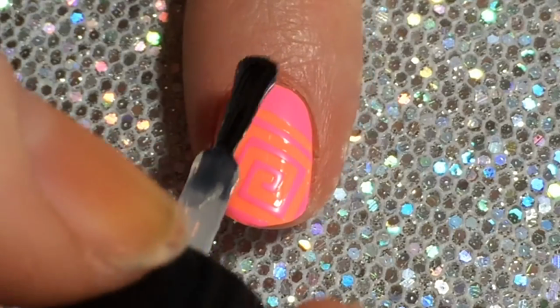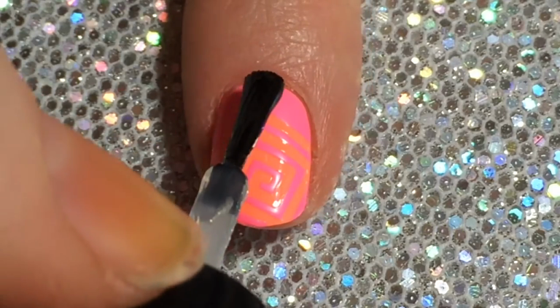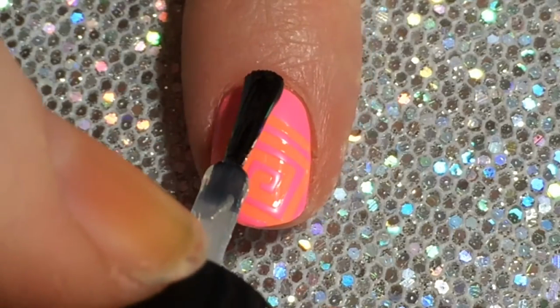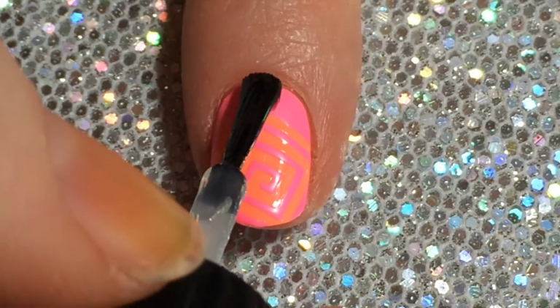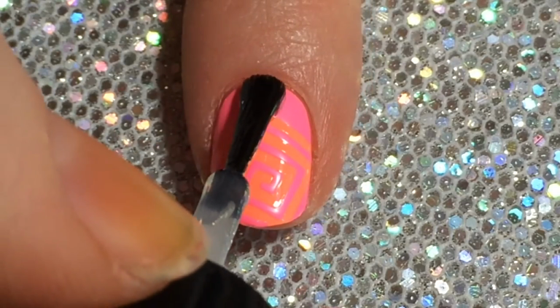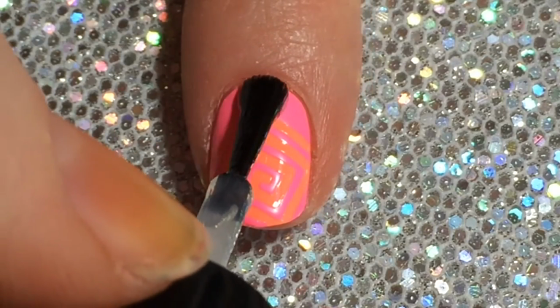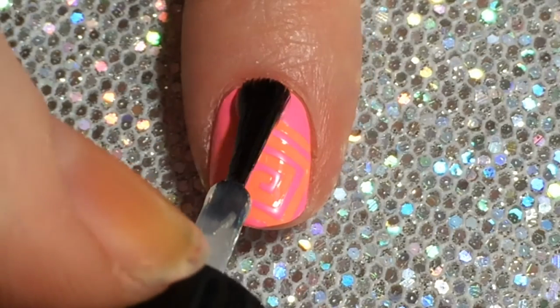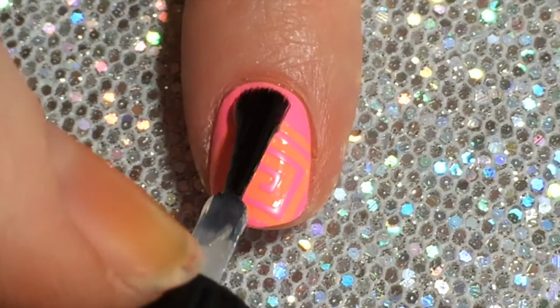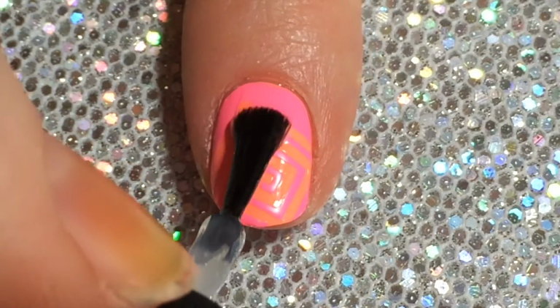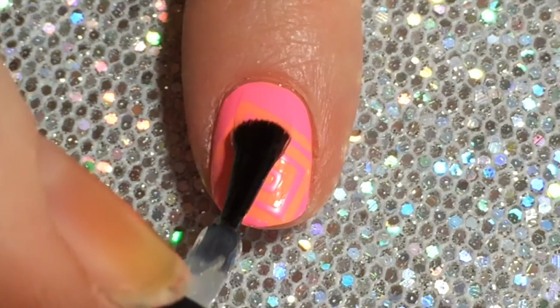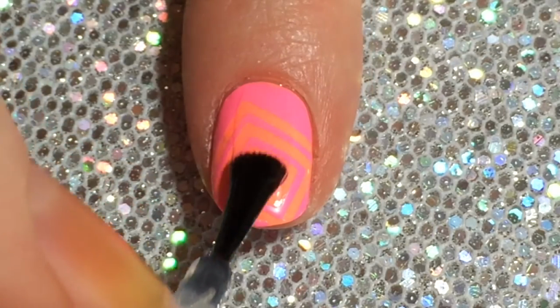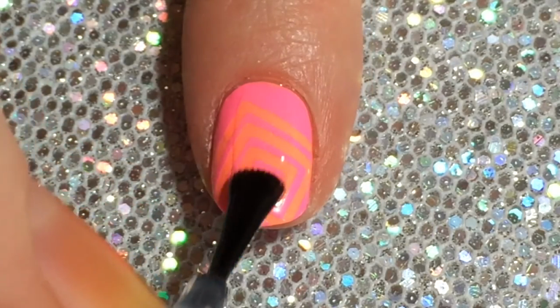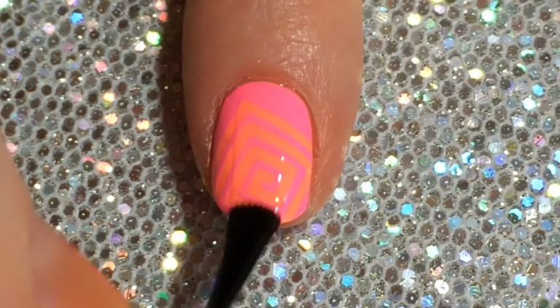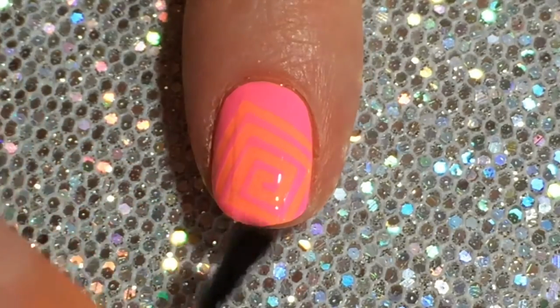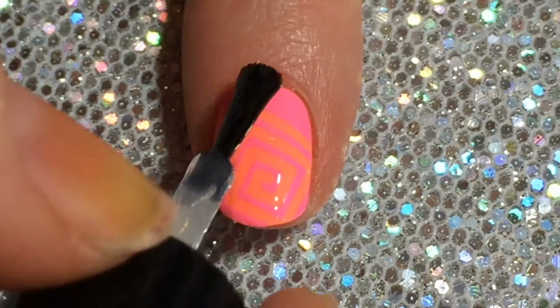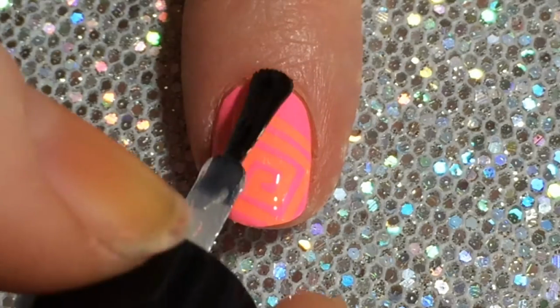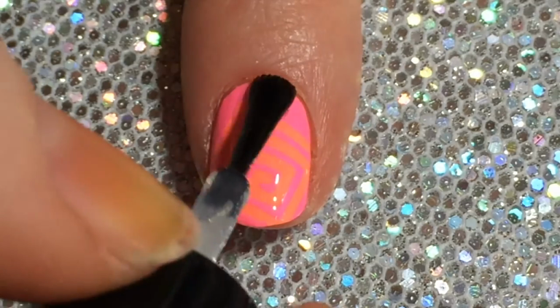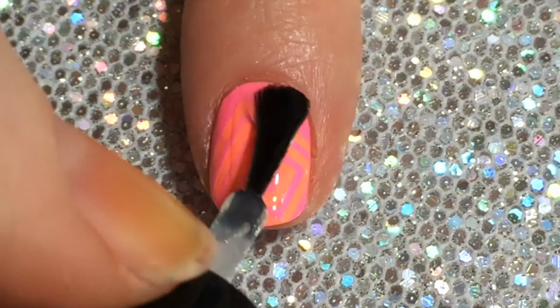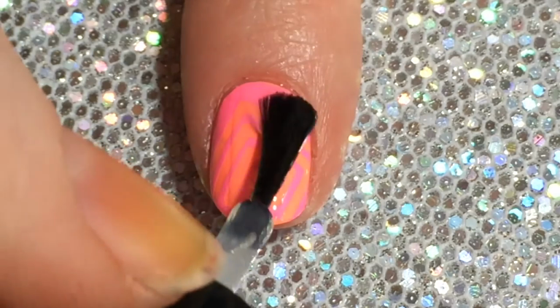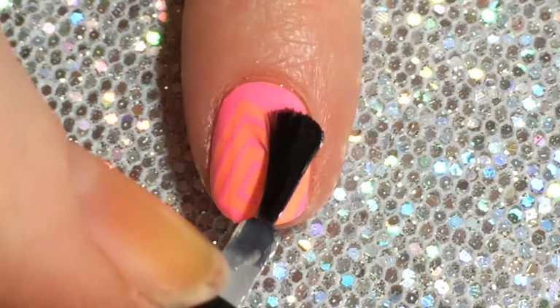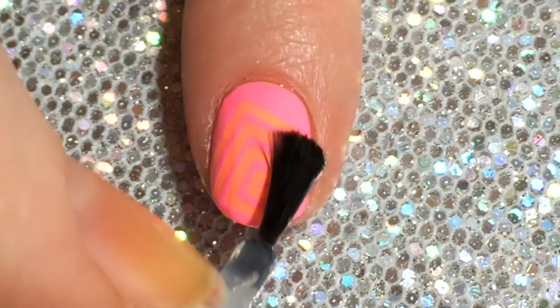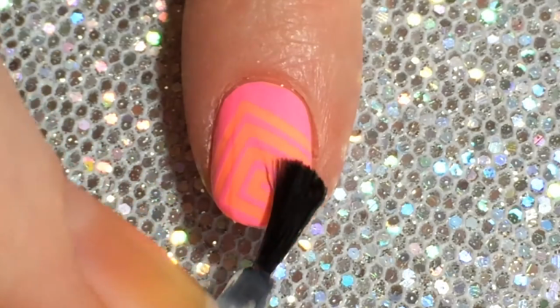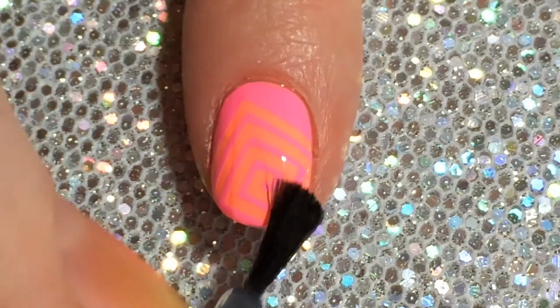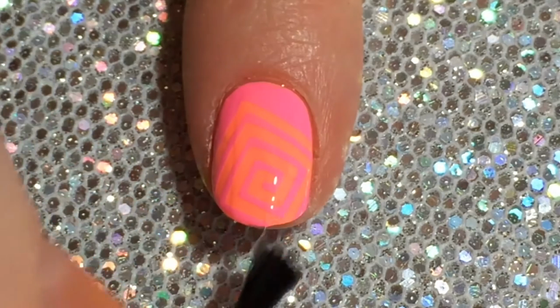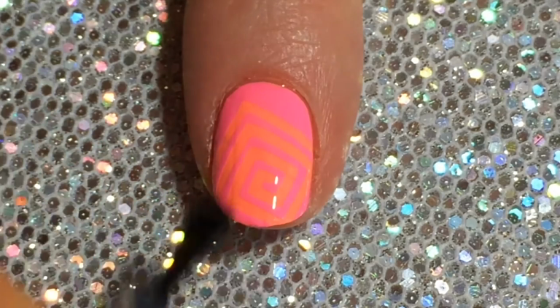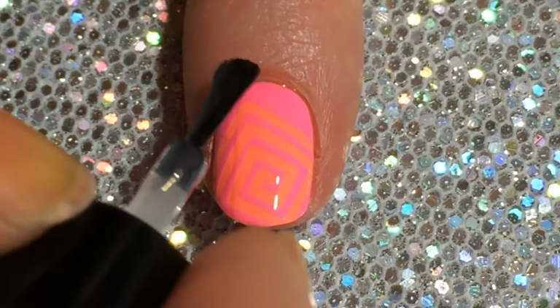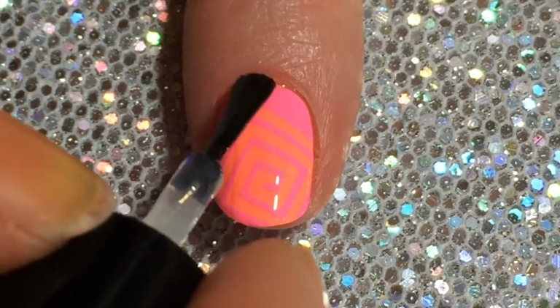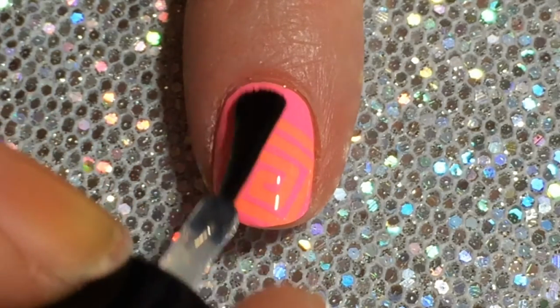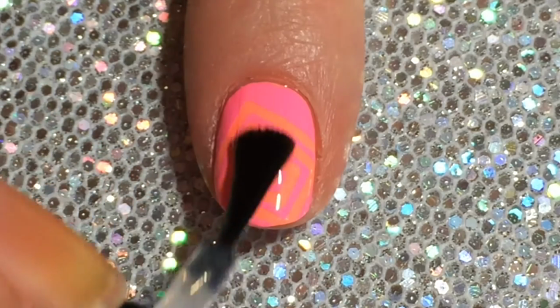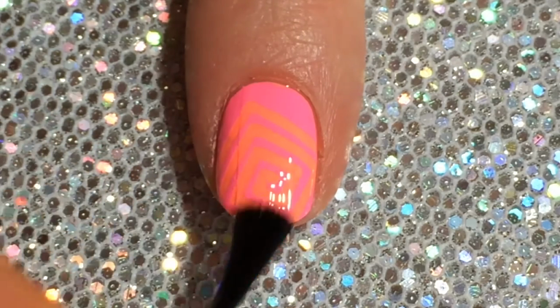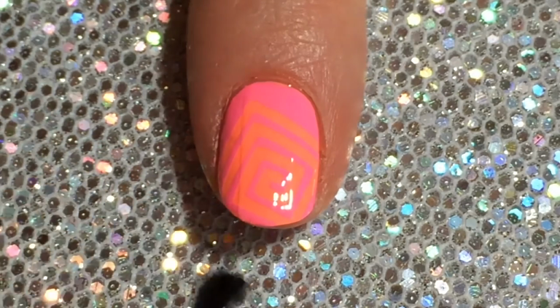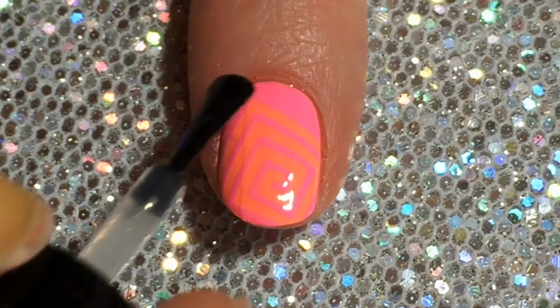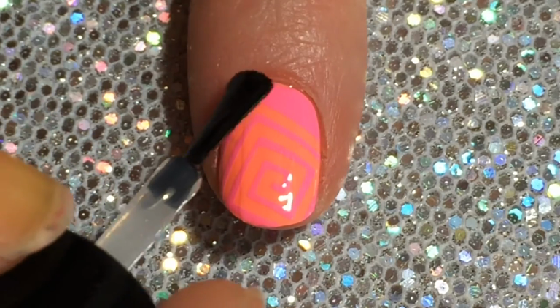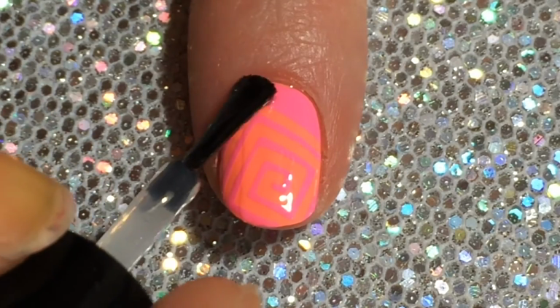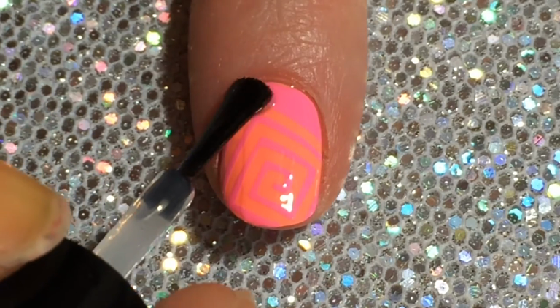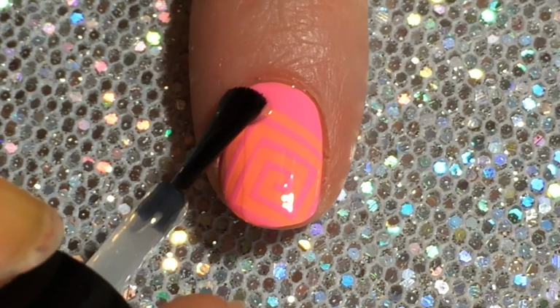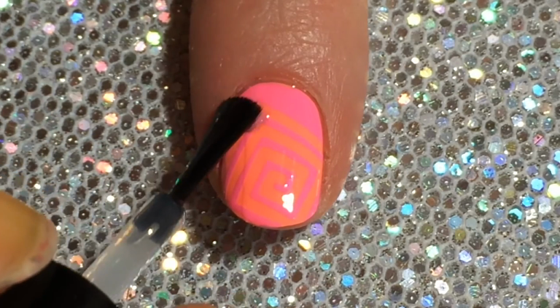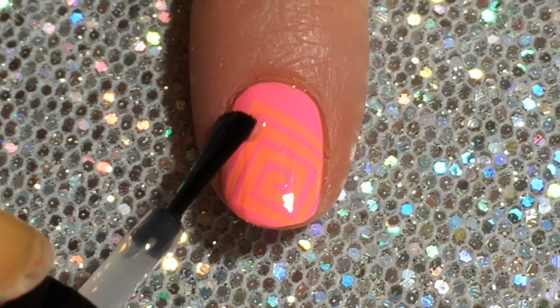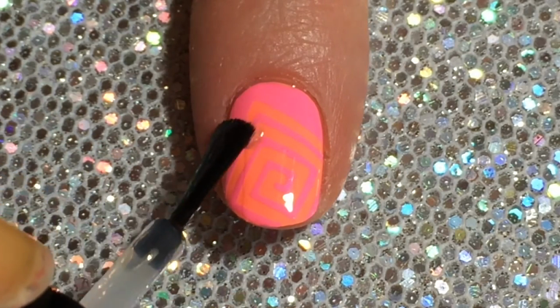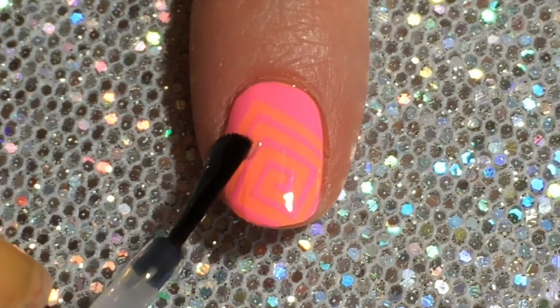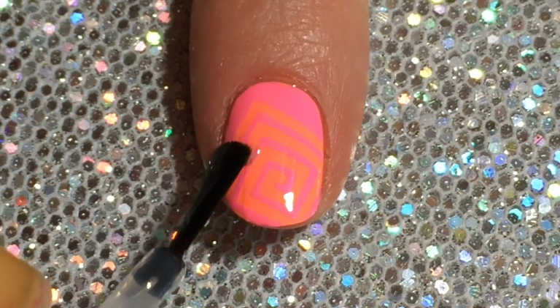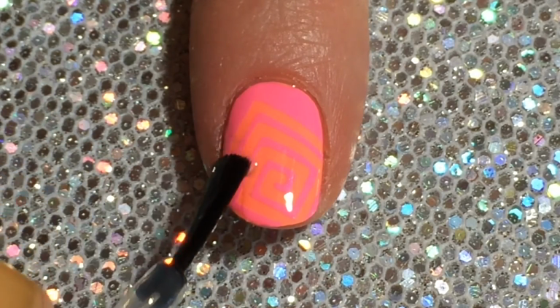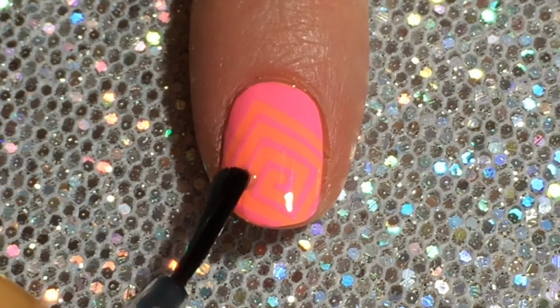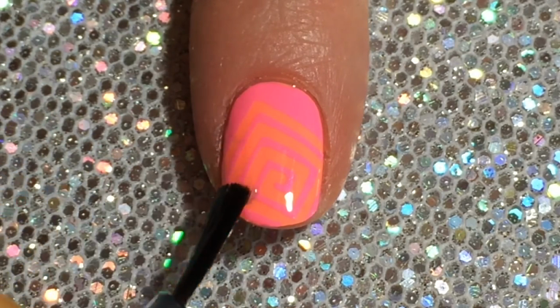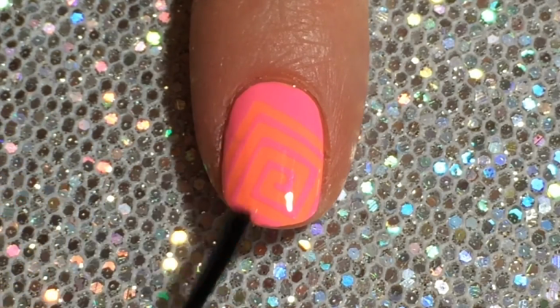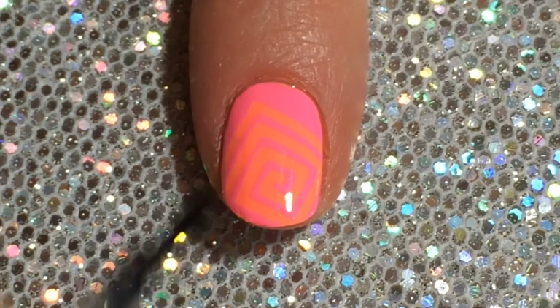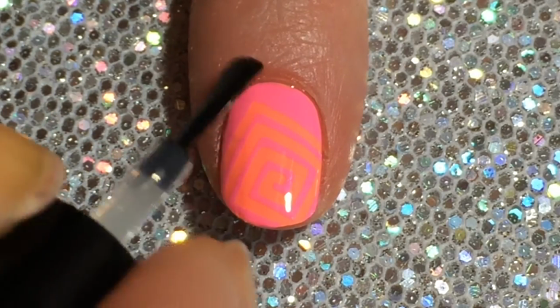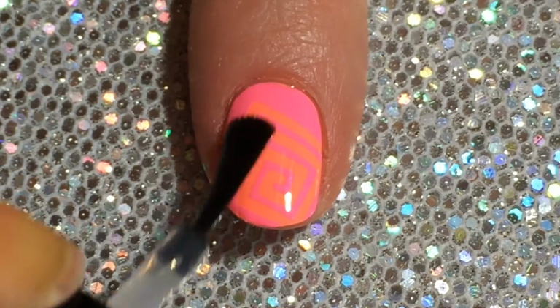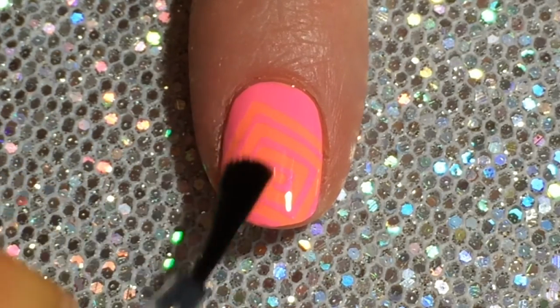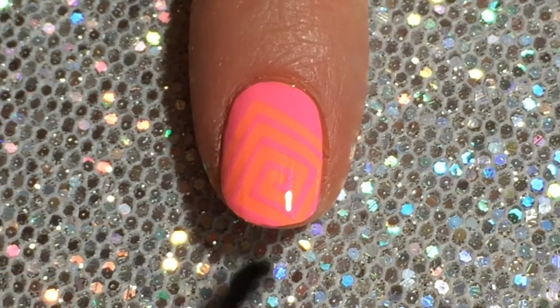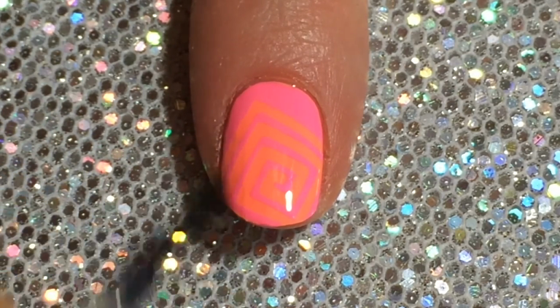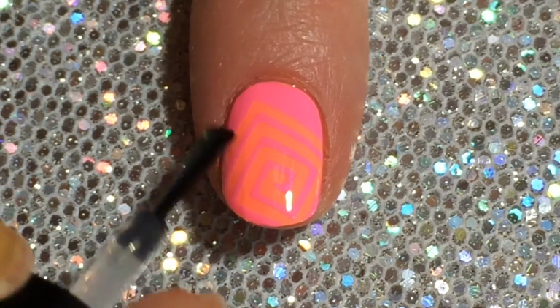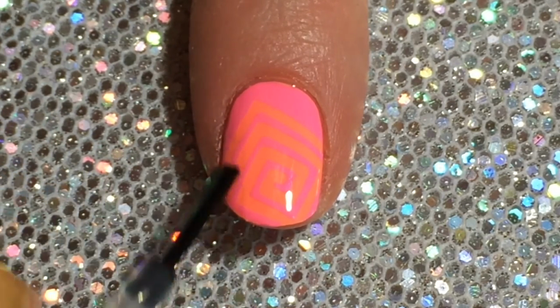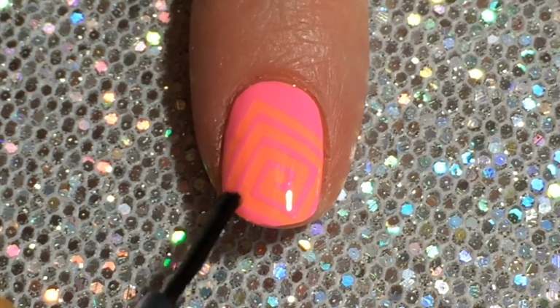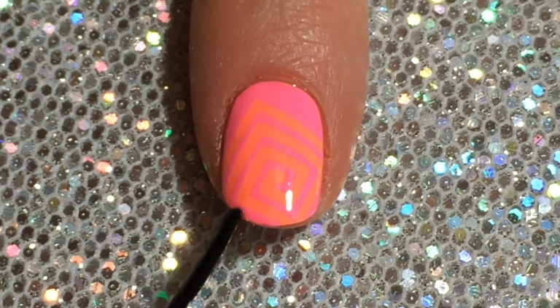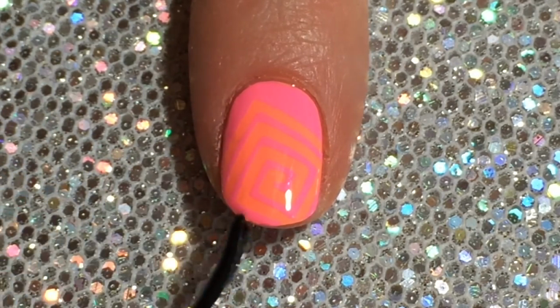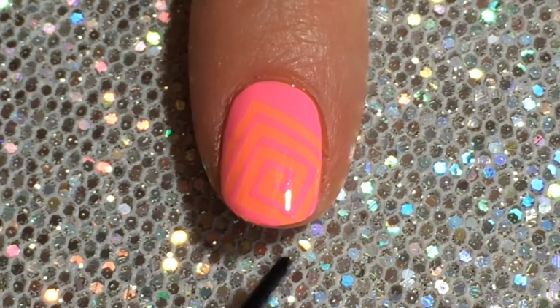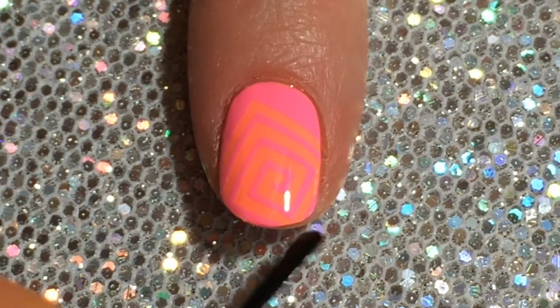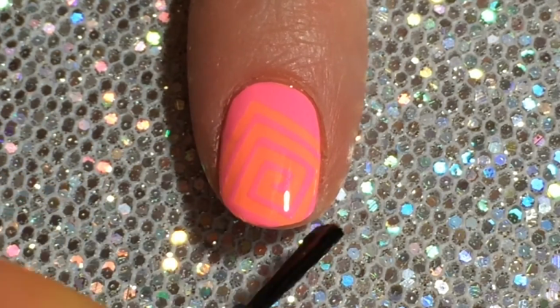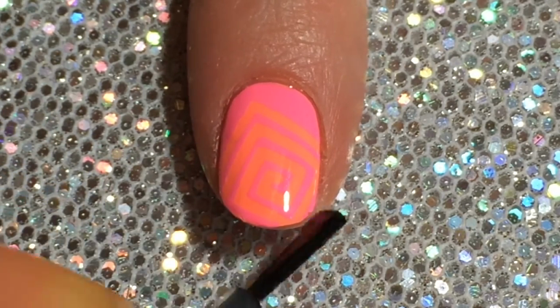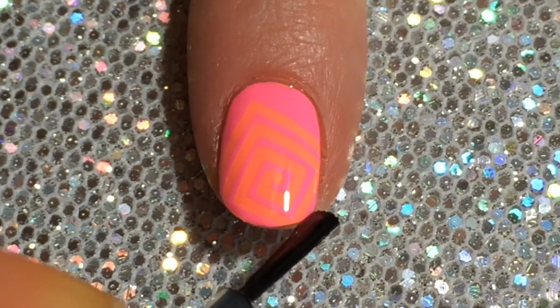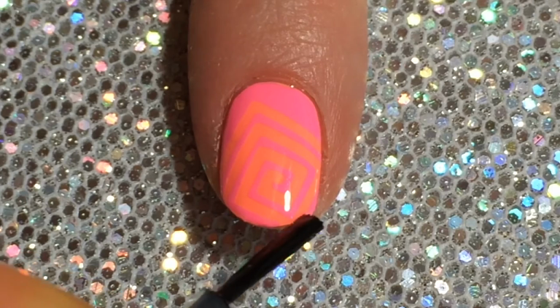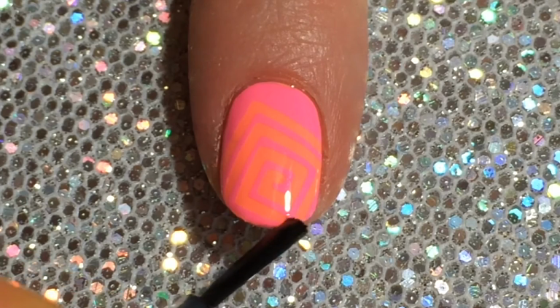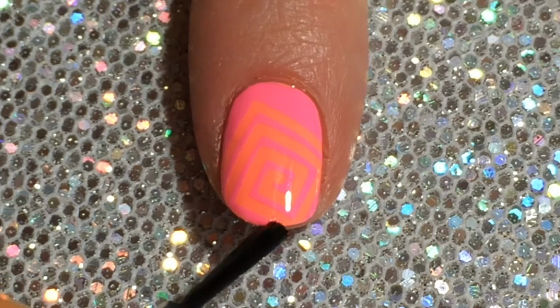And to finish it off, just apply a coat of top coat. I forgot to hit record when I was top coating my ring finger, so I had to switch over to my index finger.